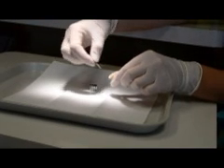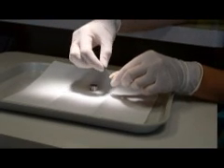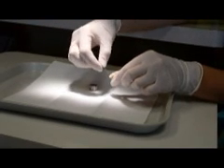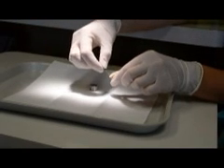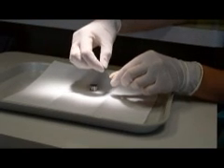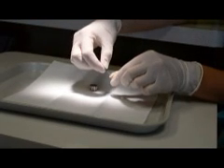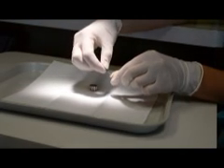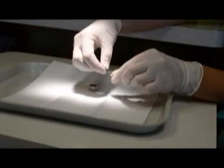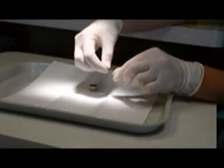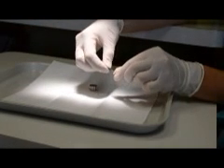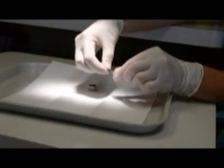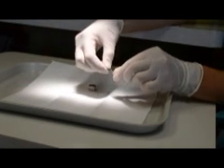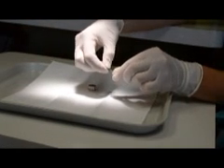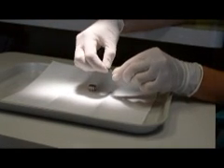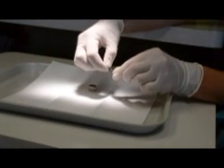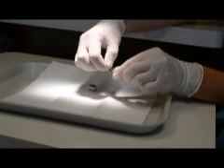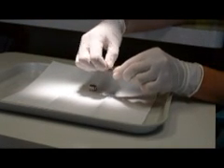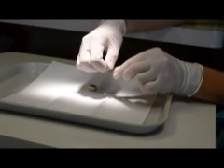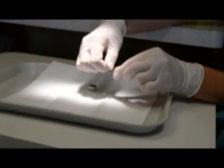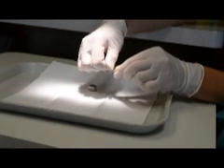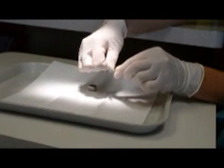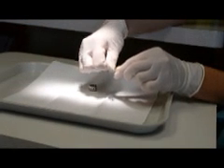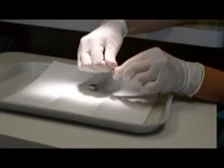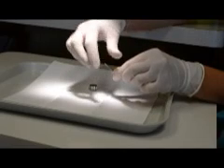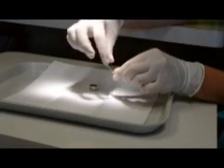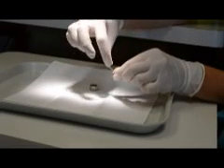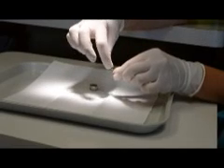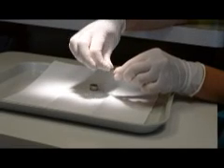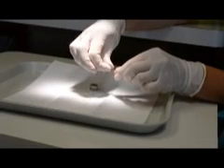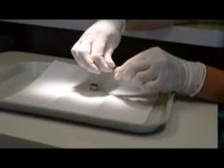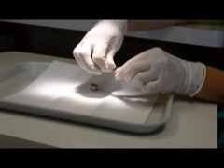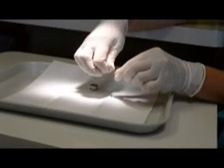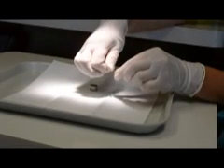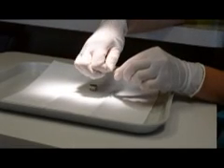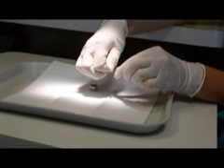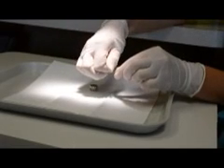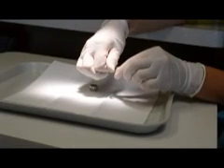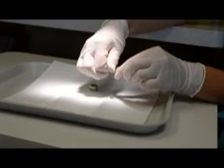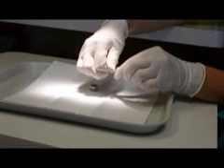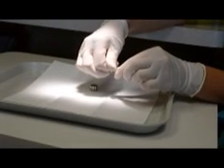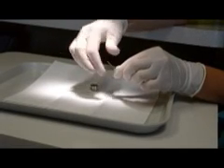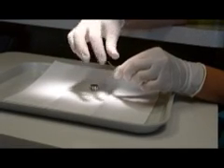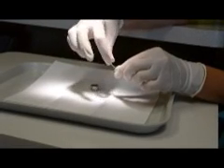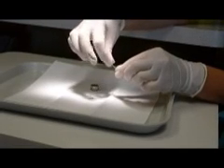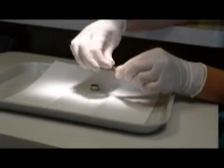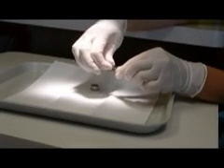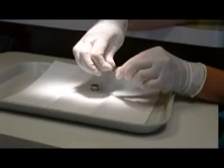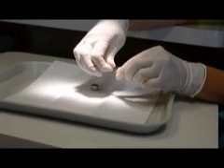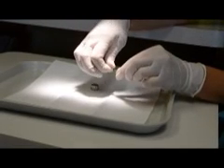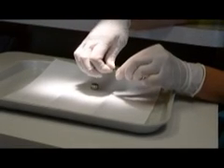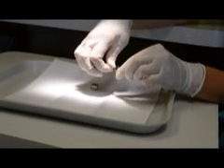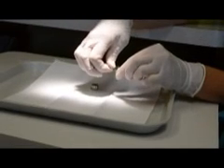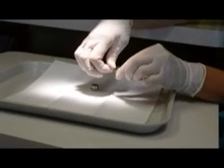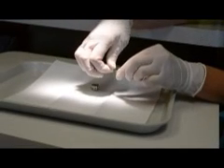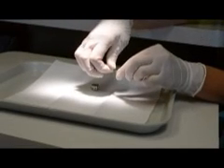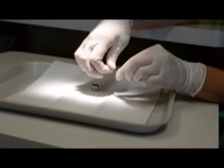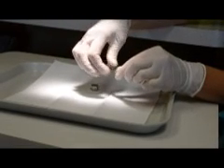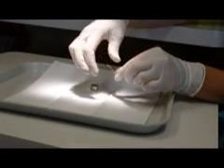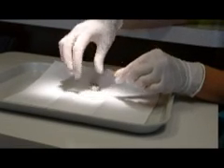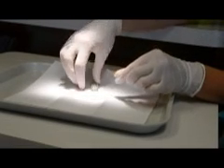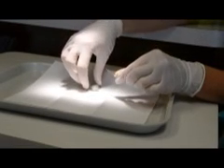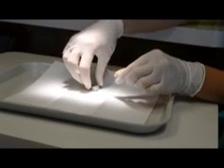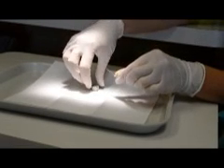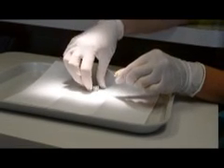Place the extractor in the hole and tighten it with your fingers. You should probably only be able to turn it in one or two threads.